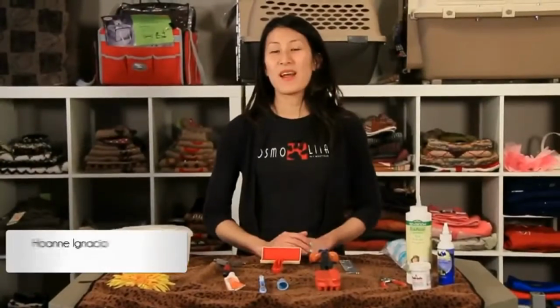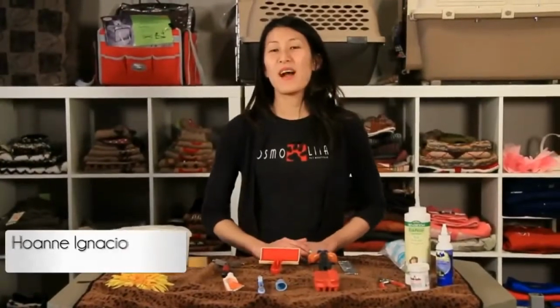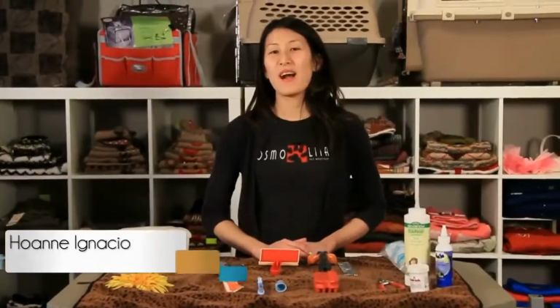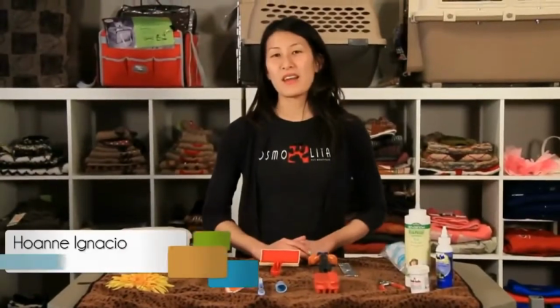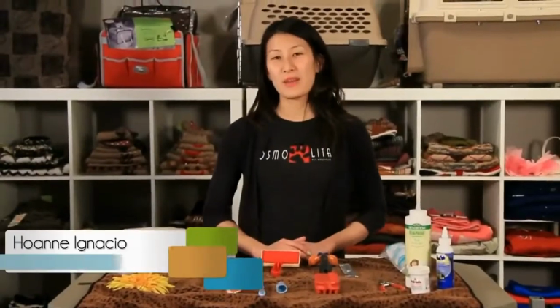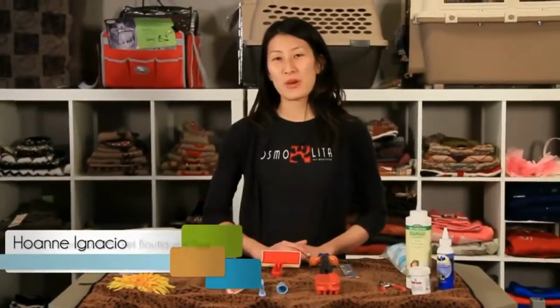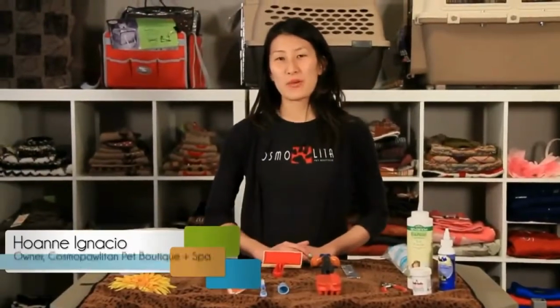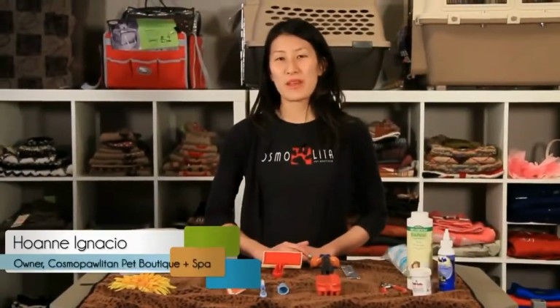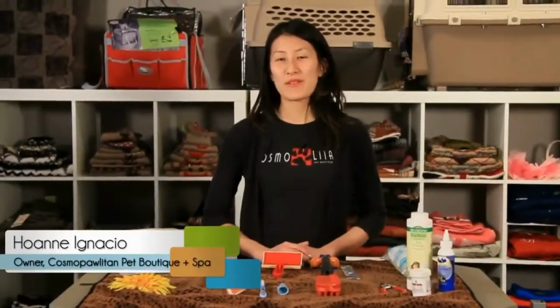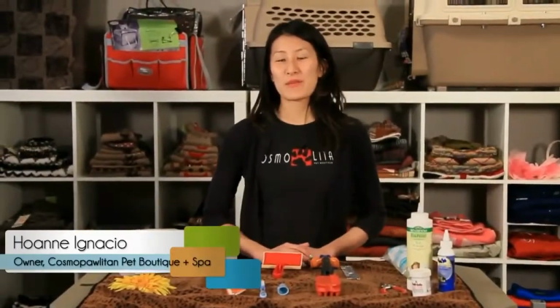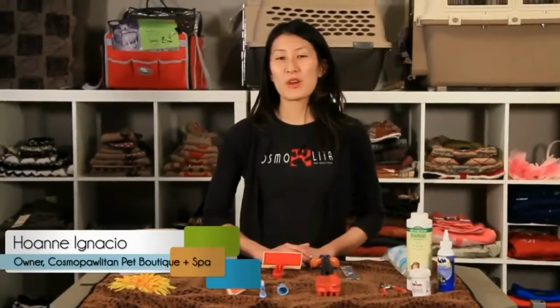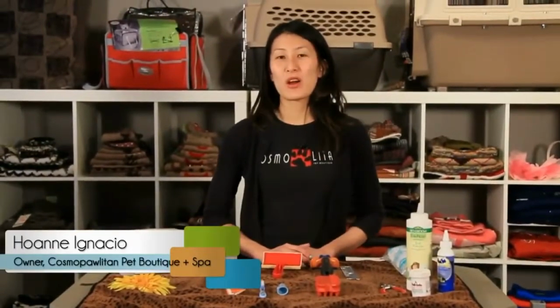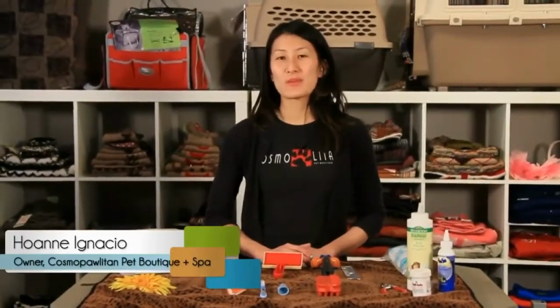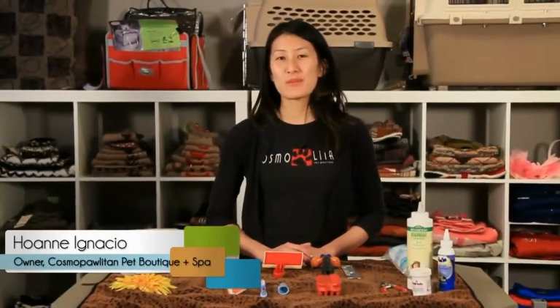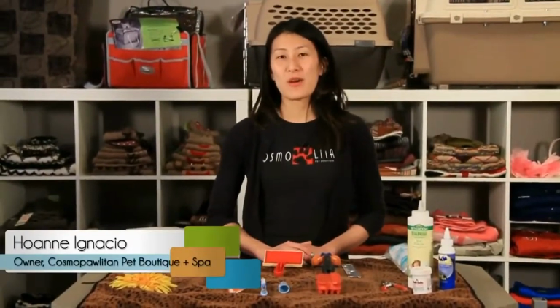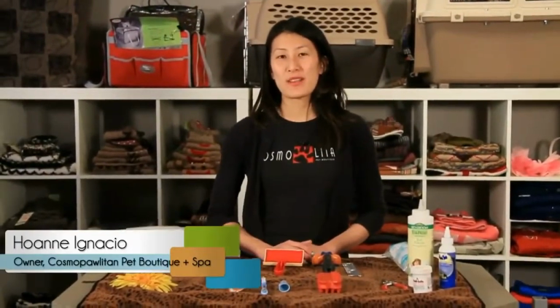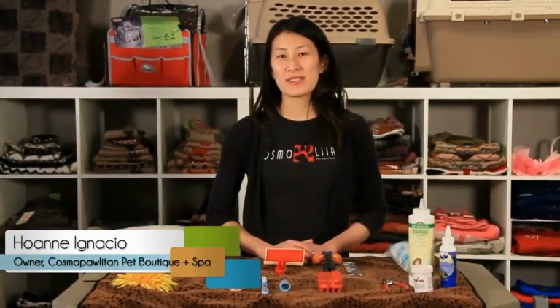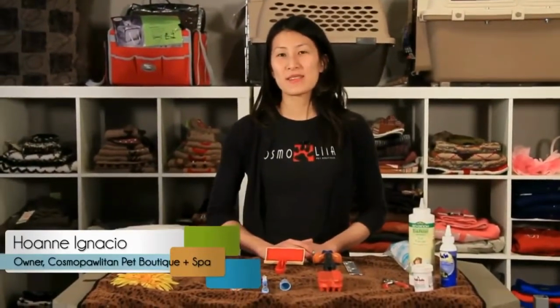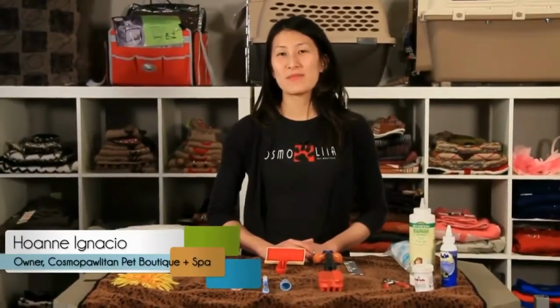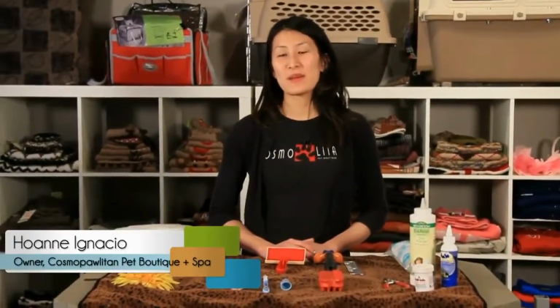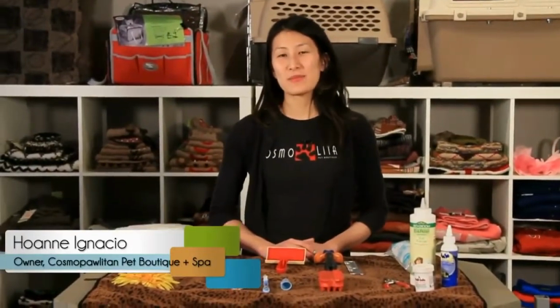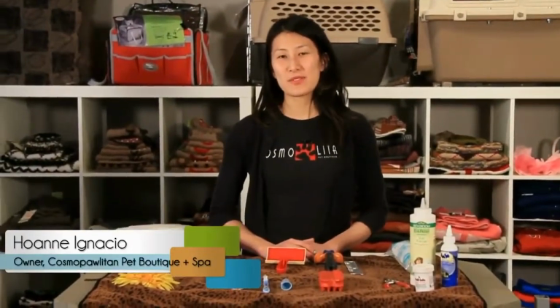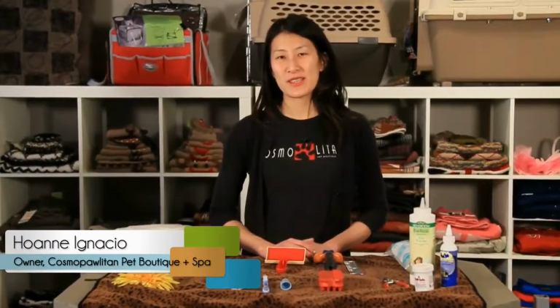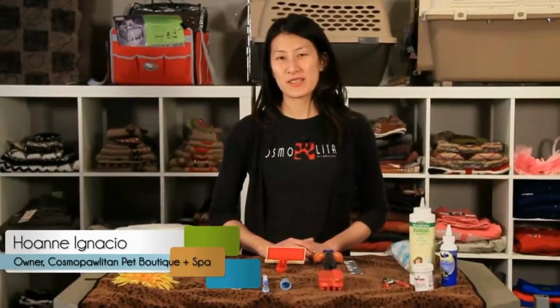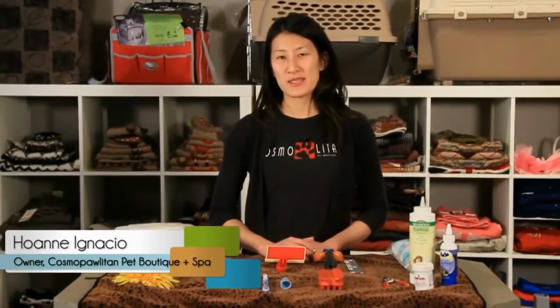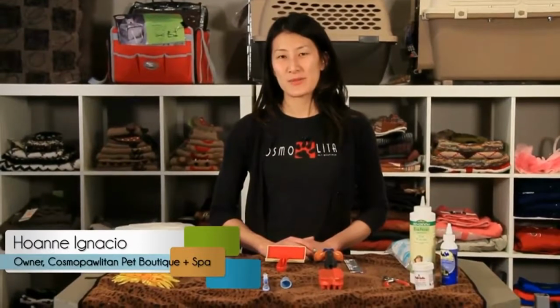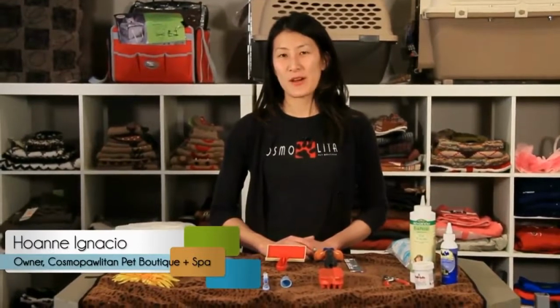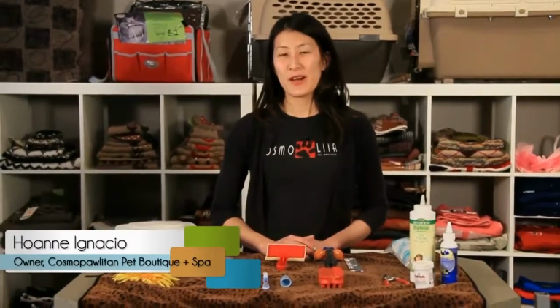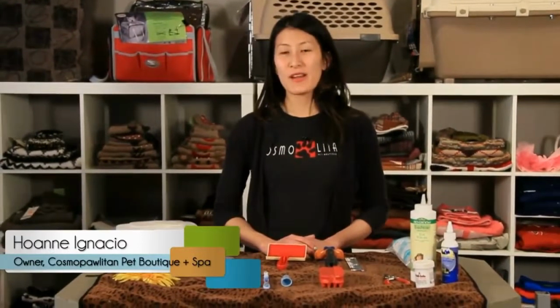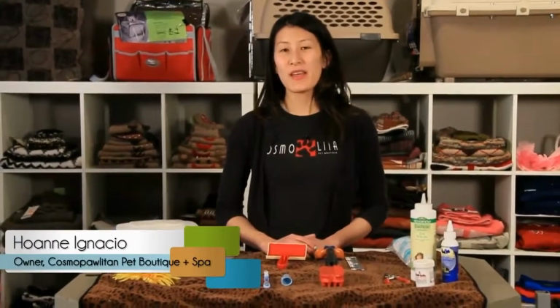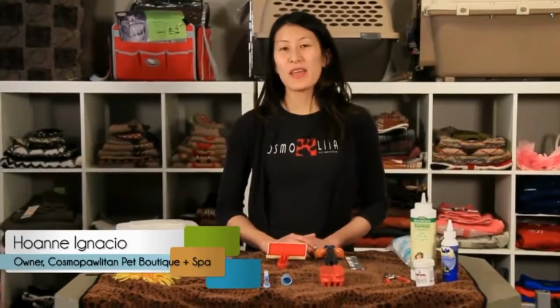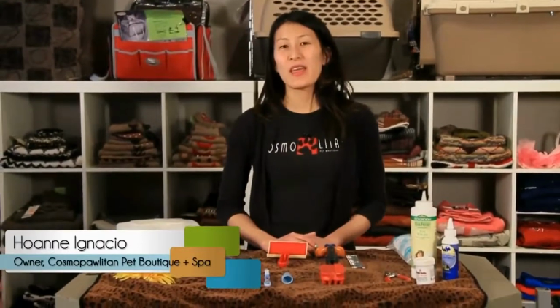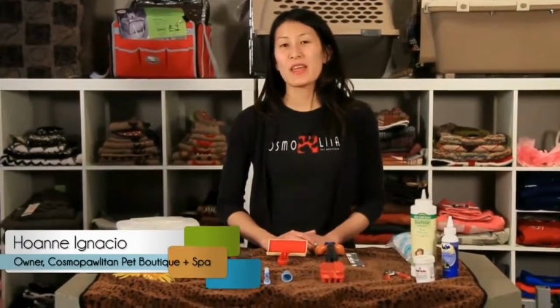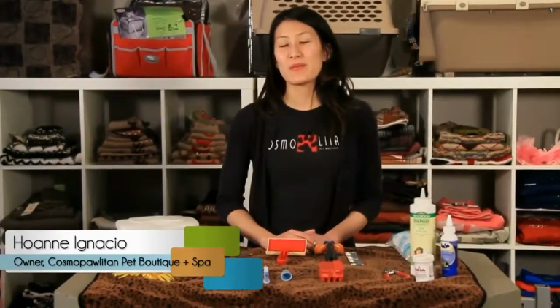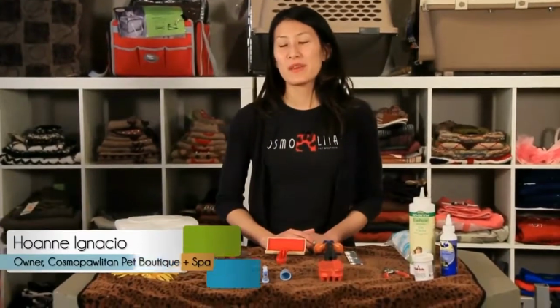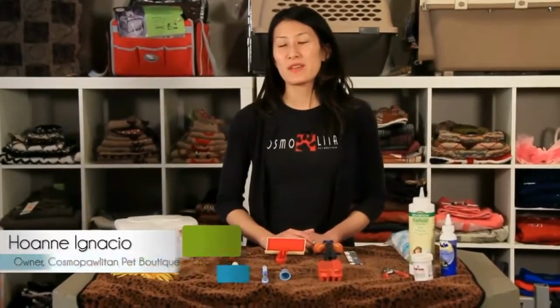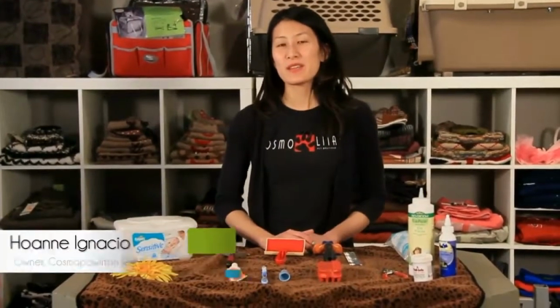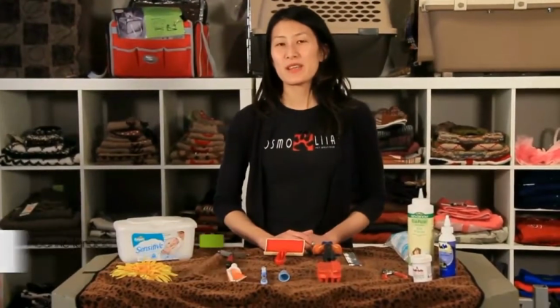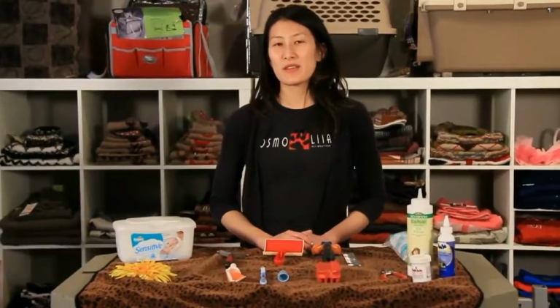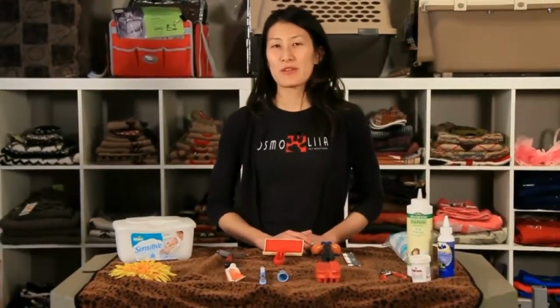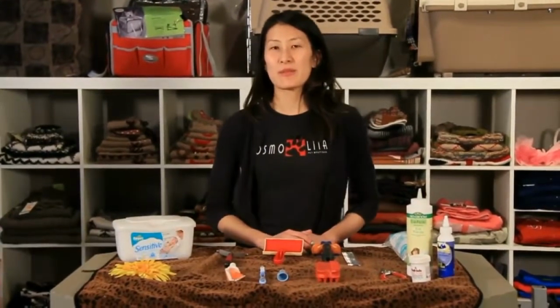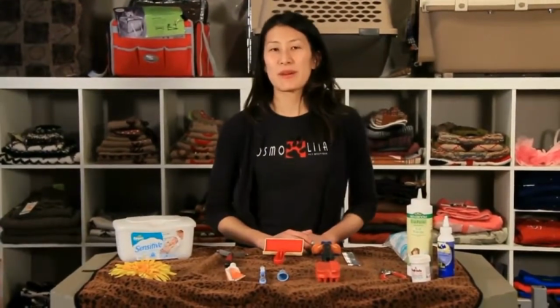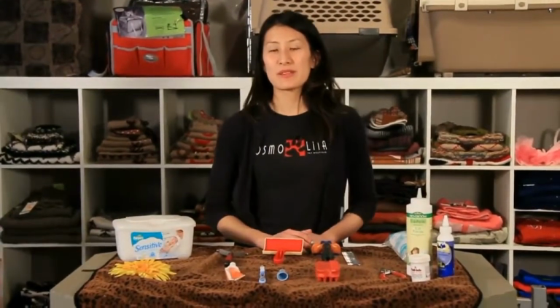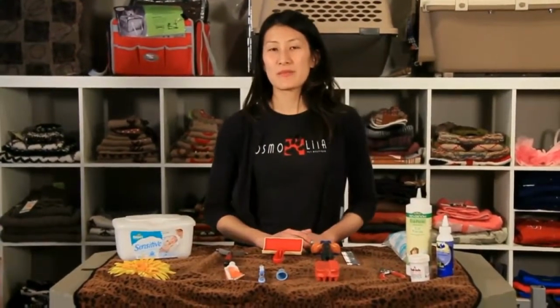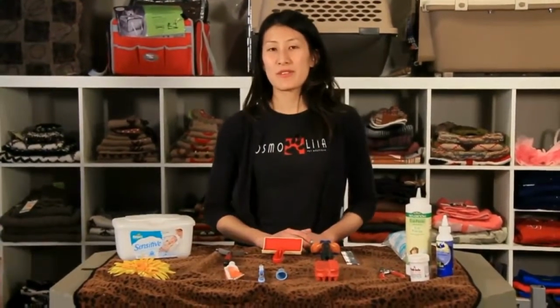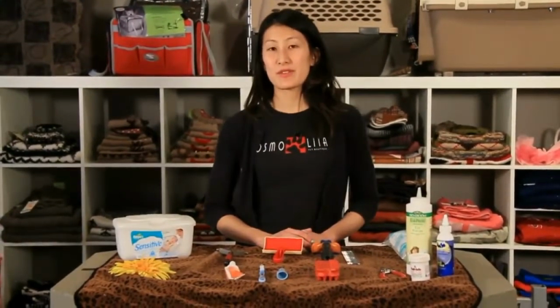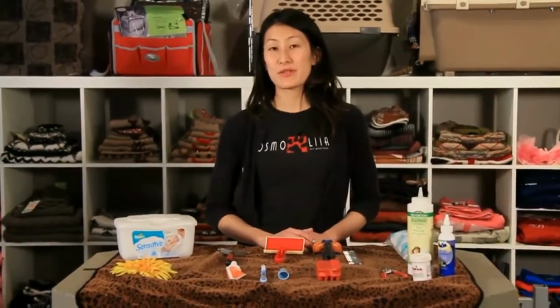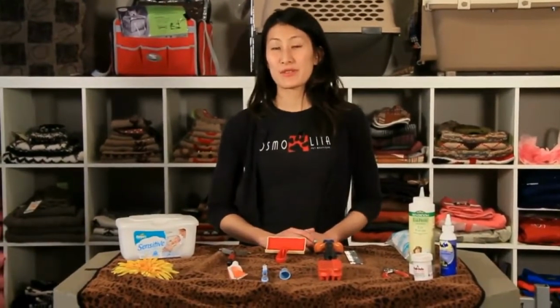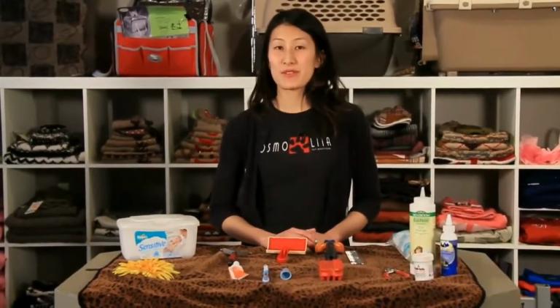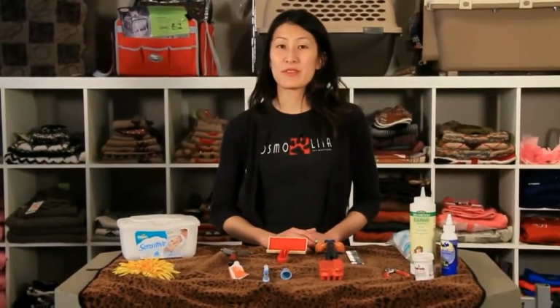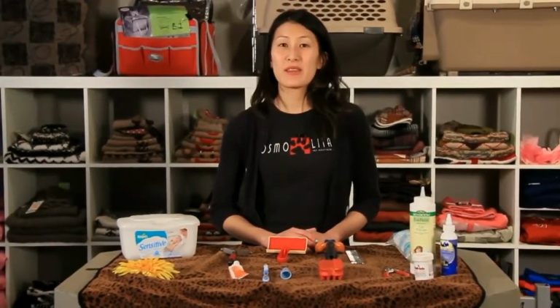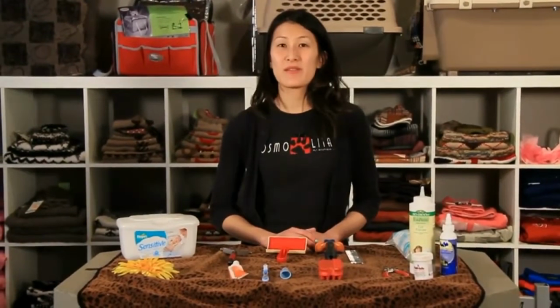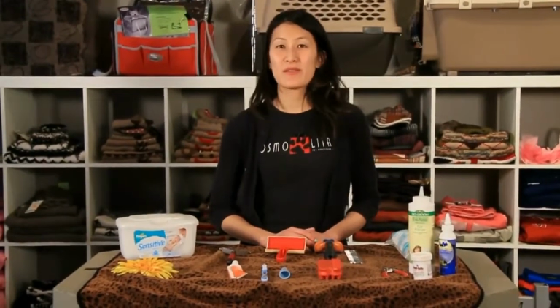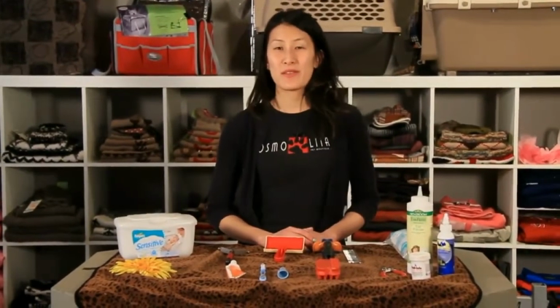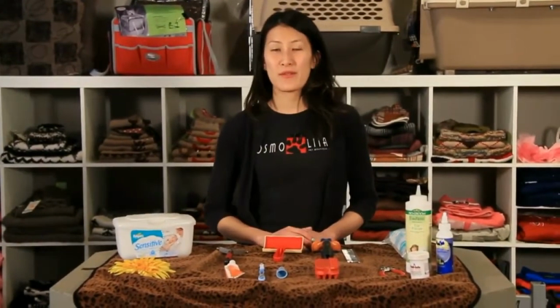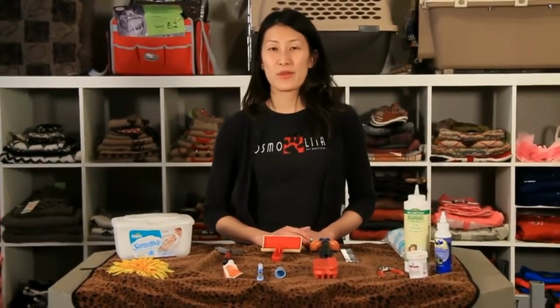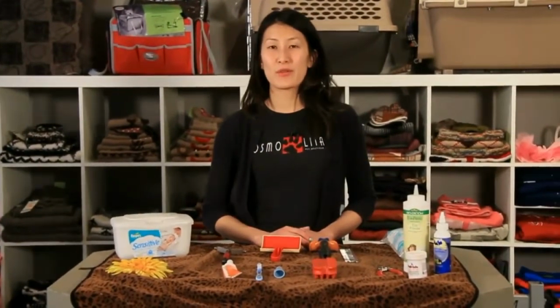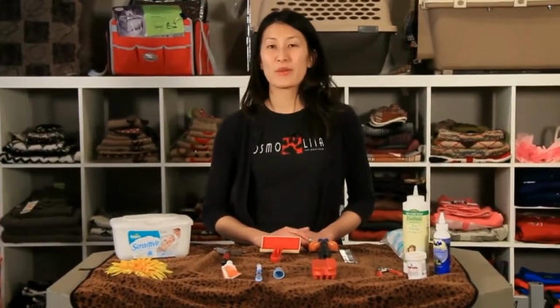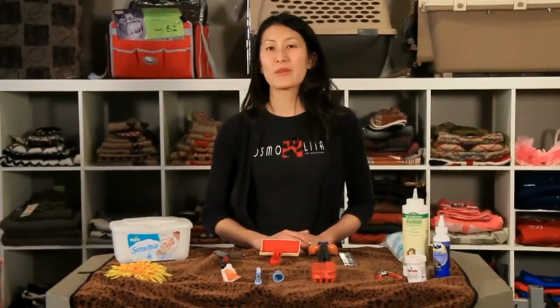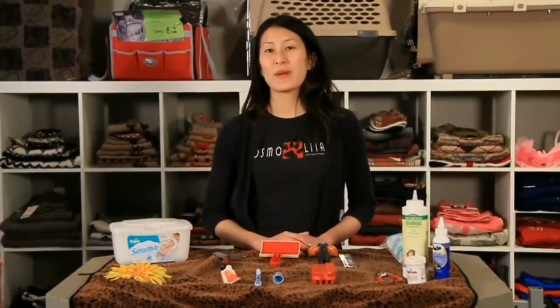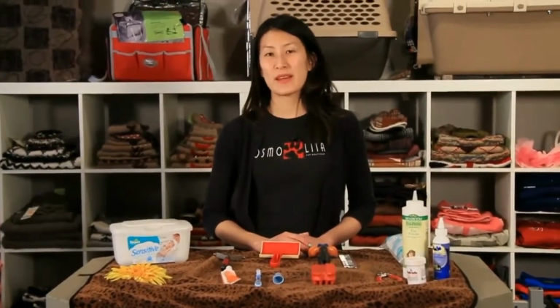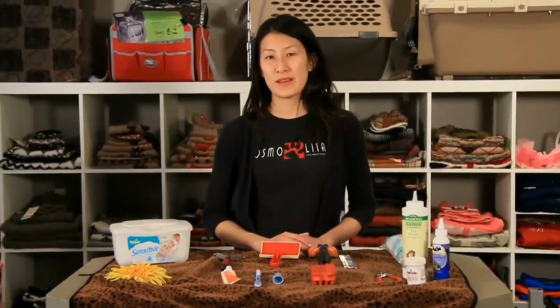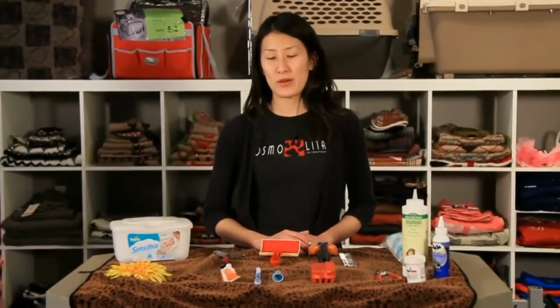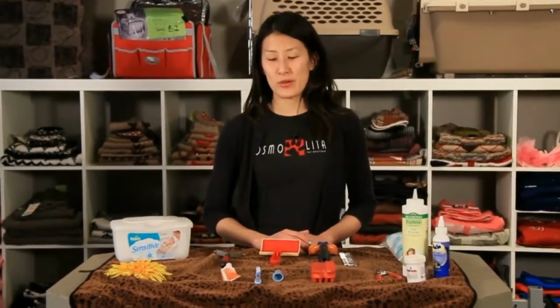Hi, I'm Hoann from Cosmopolitan Pet Boutique and Spa and I'm here to tell you about some of the tools you need for grooming your pet at home.